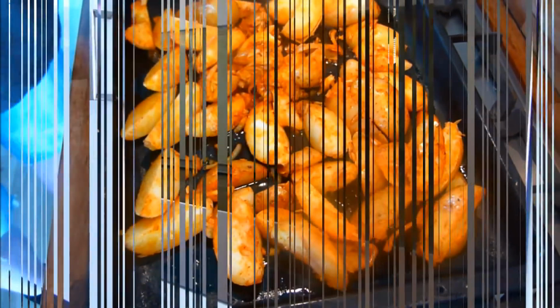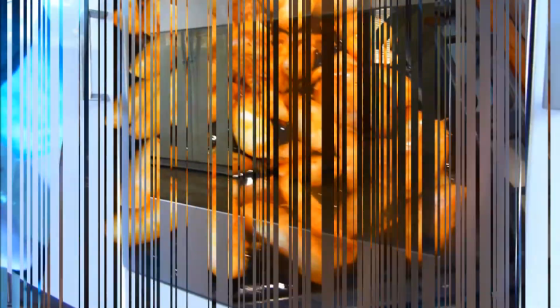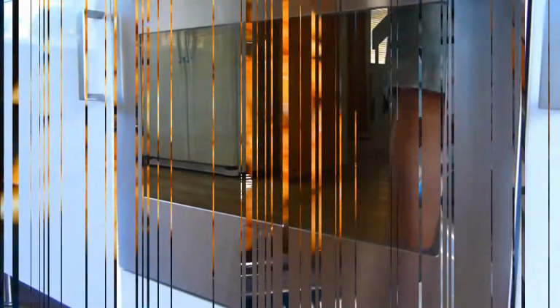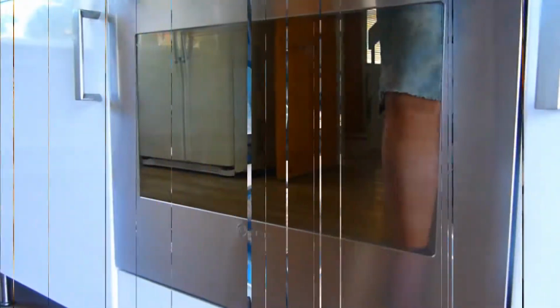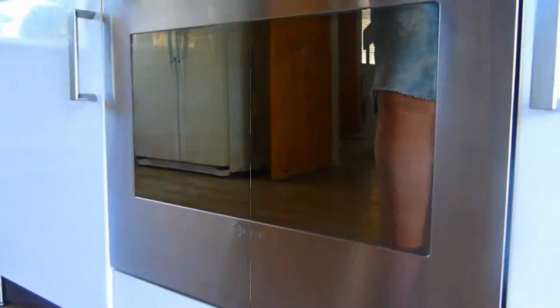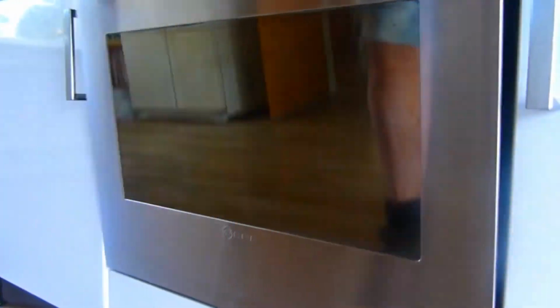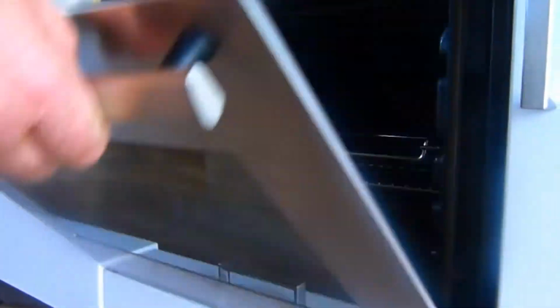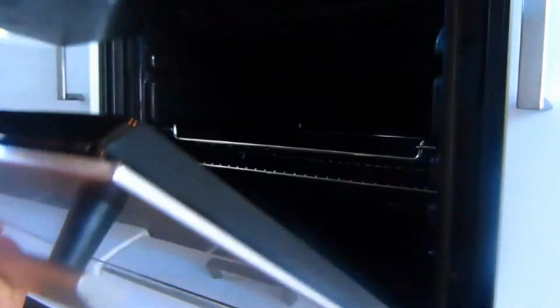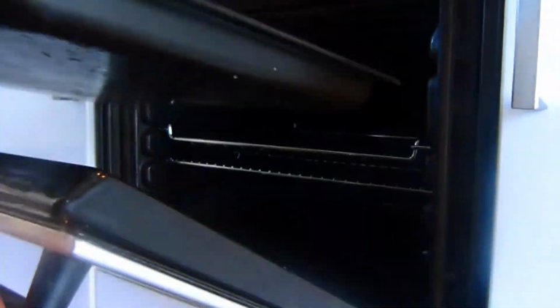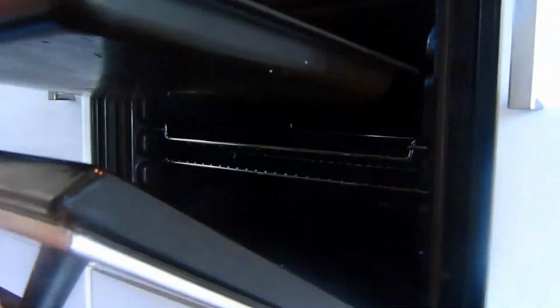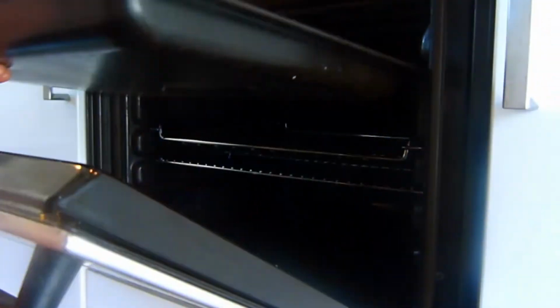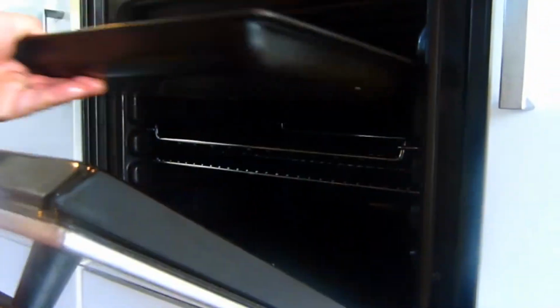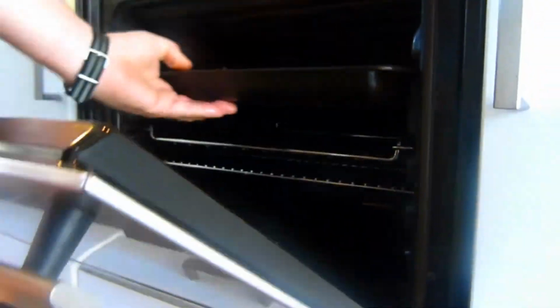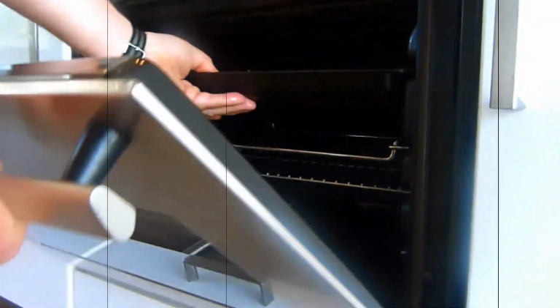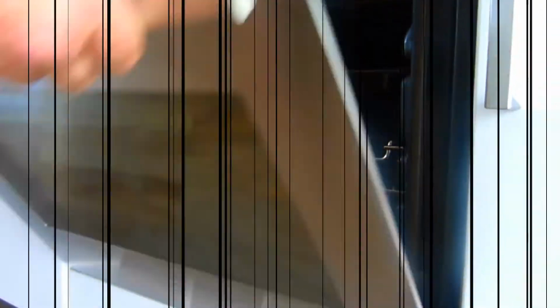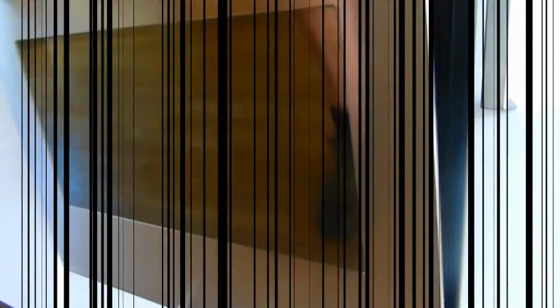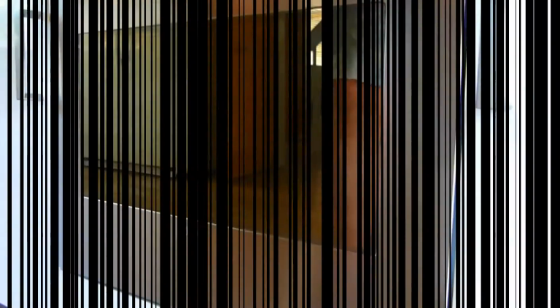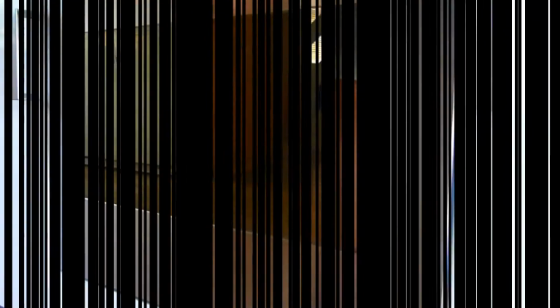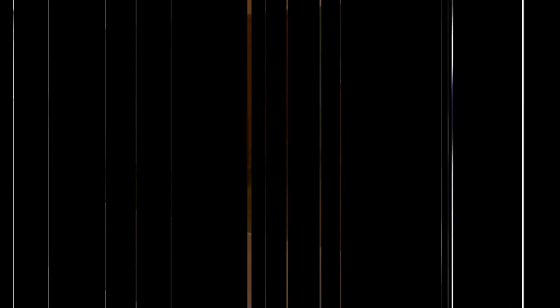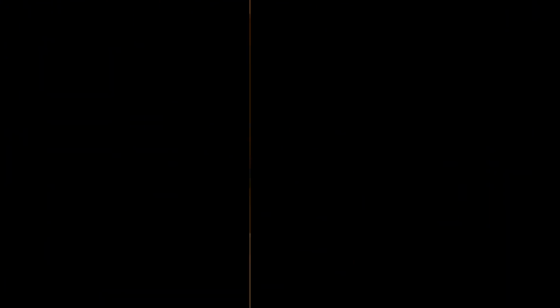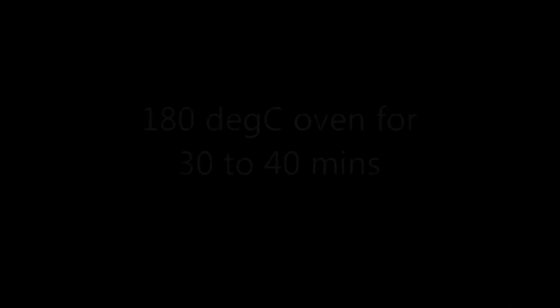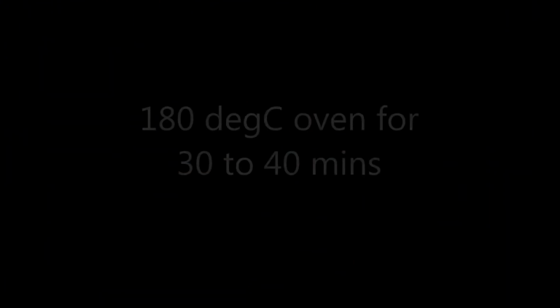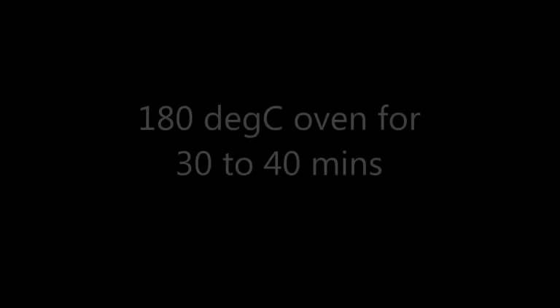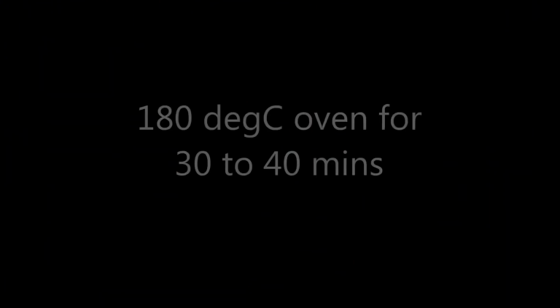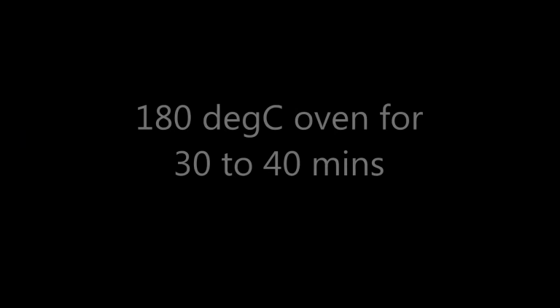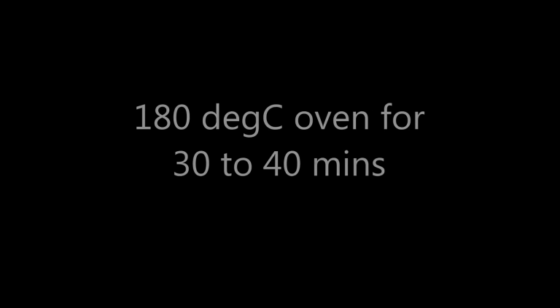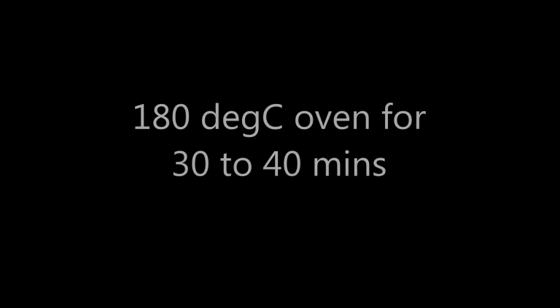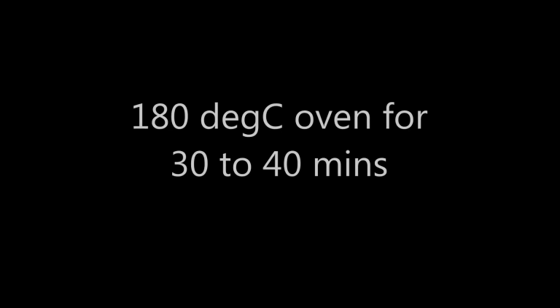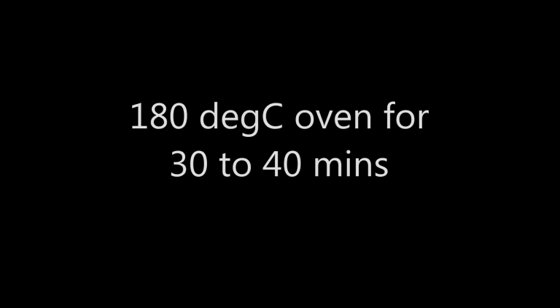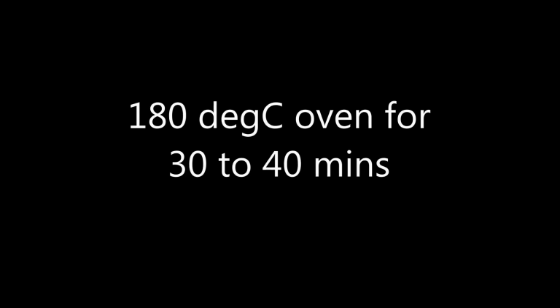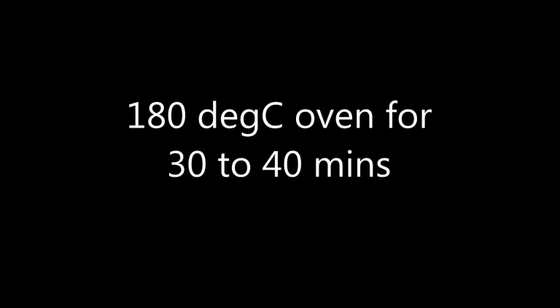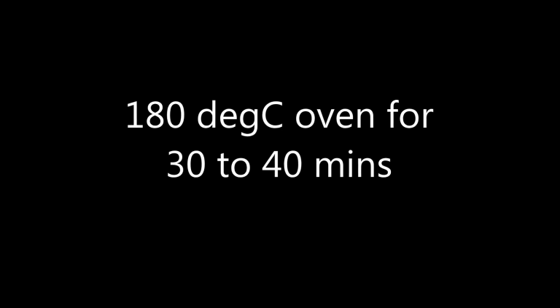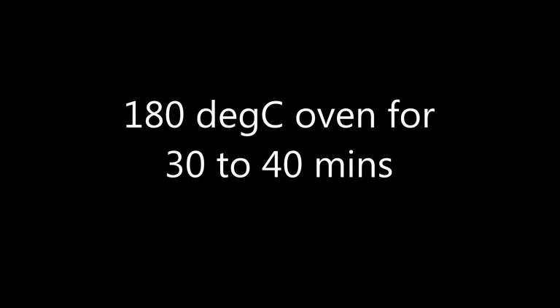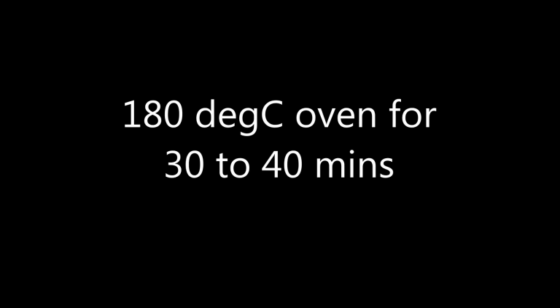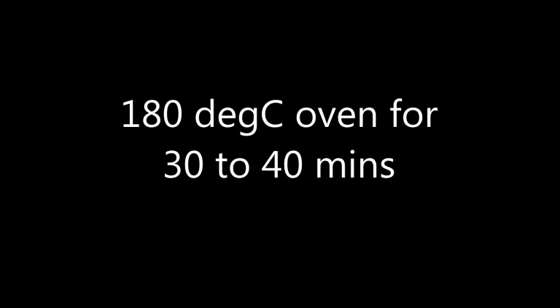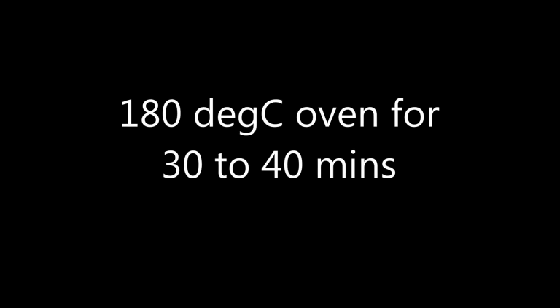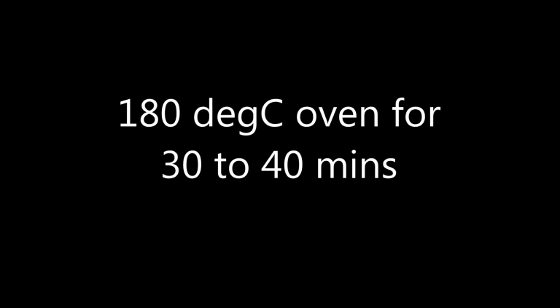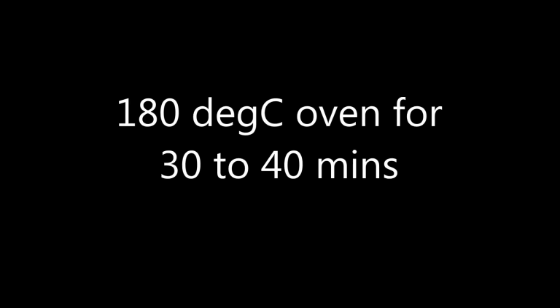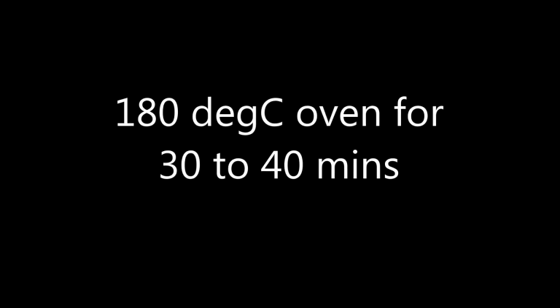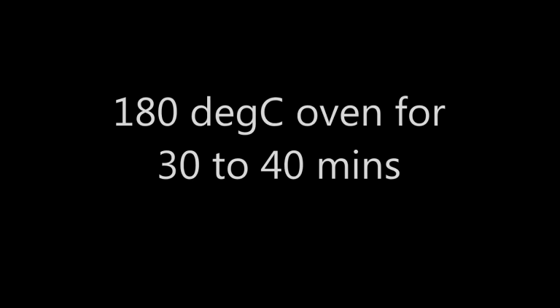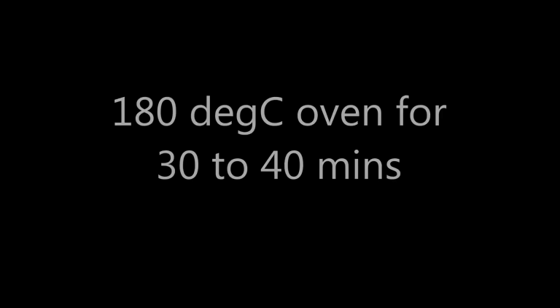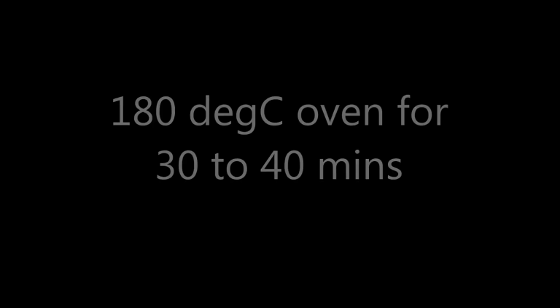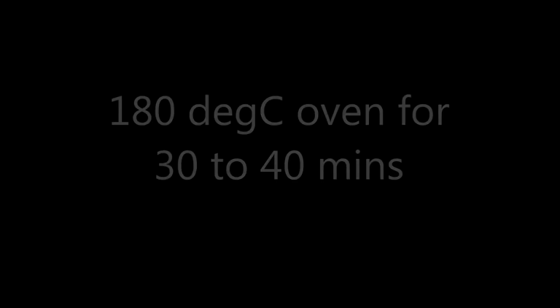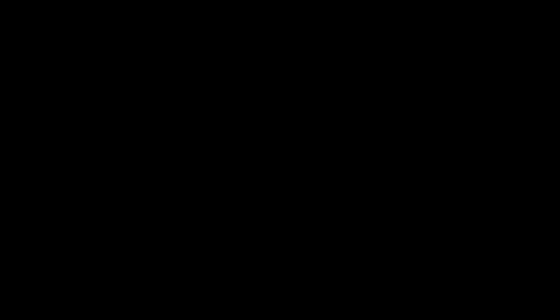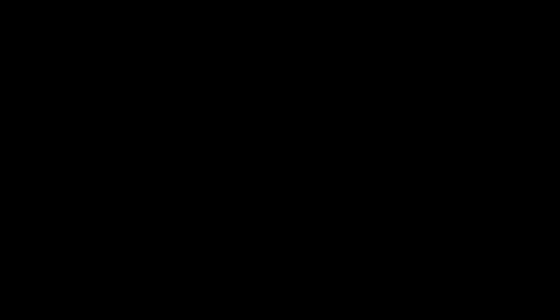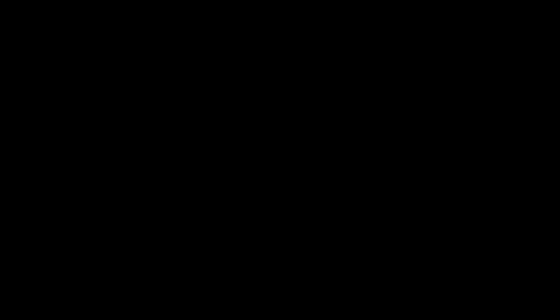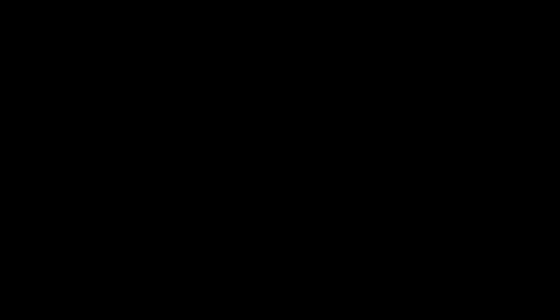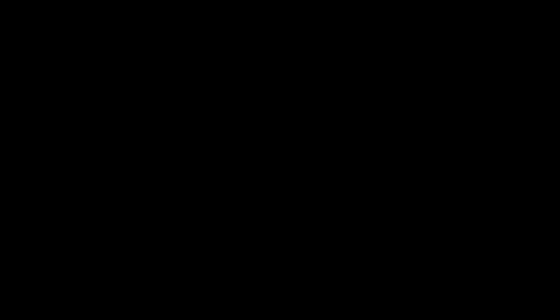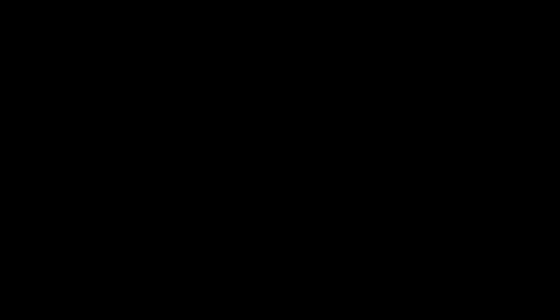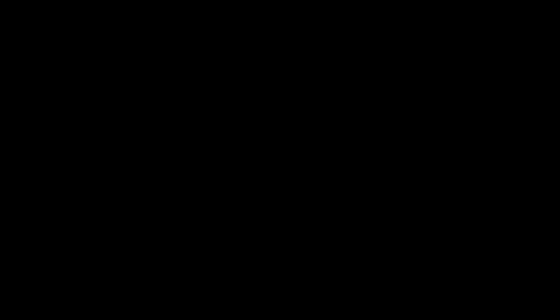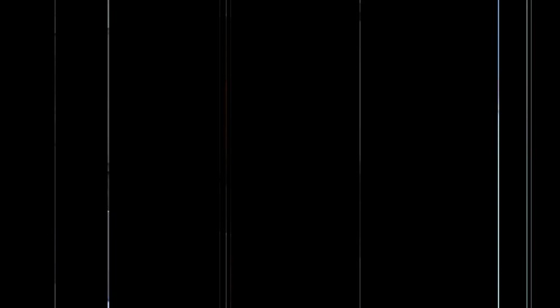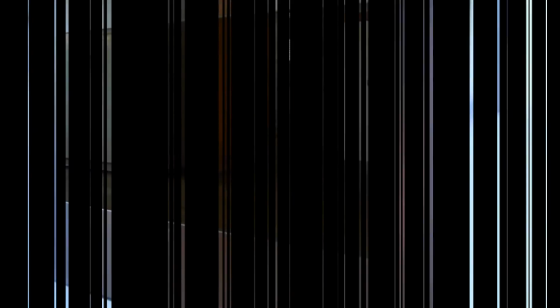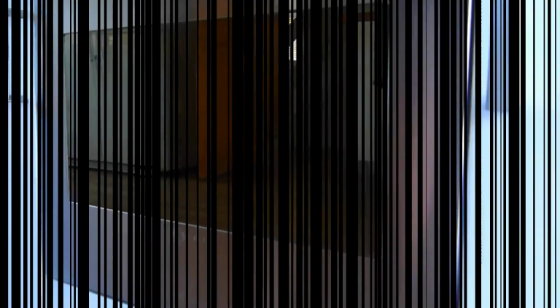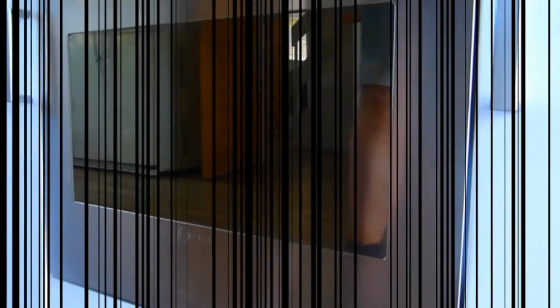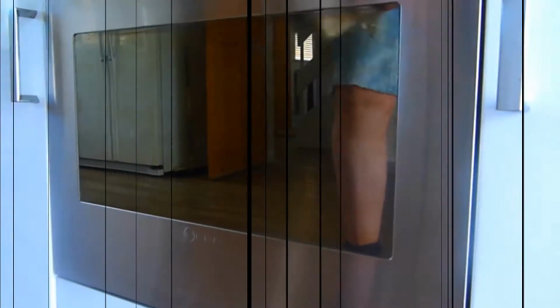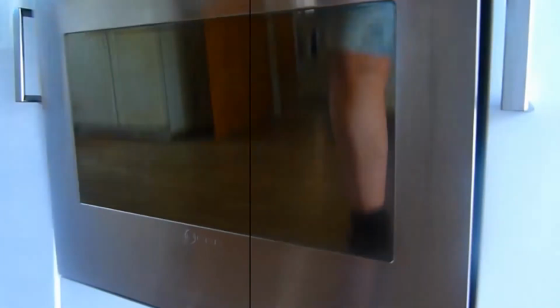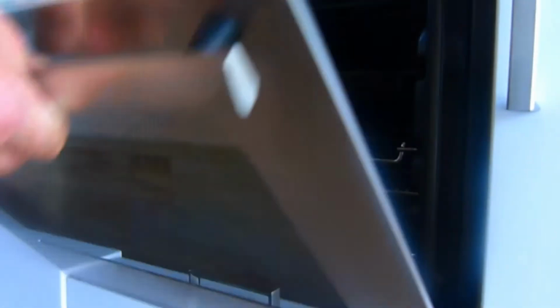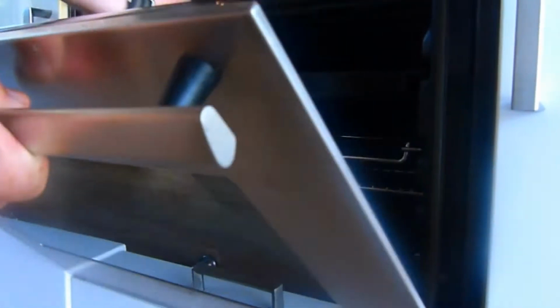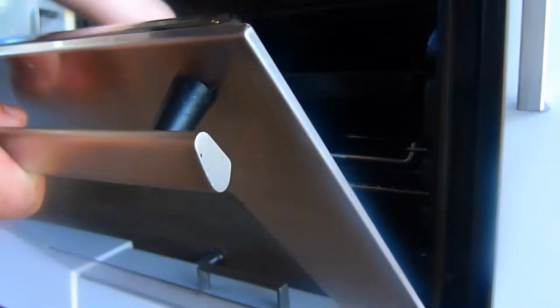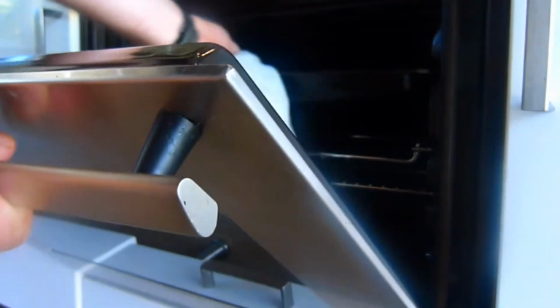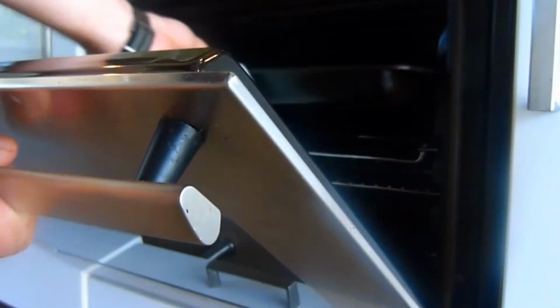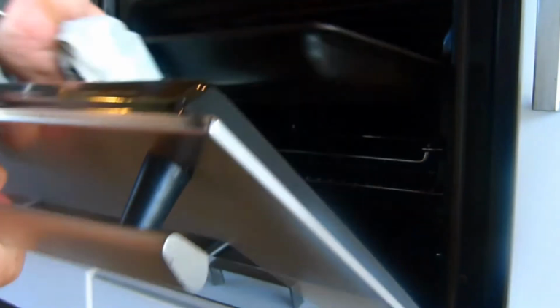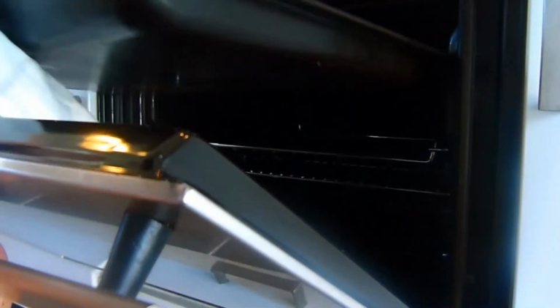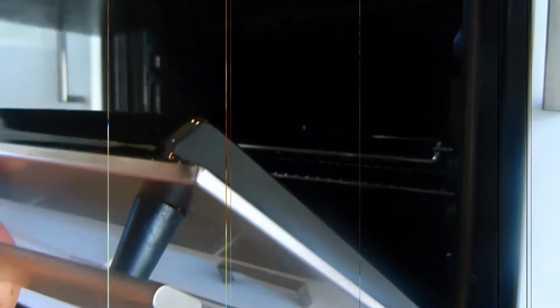Then it's off to a 180°C oven for 30 to 40 minutes, or until golden brown. Remove from the oven and serve hot.